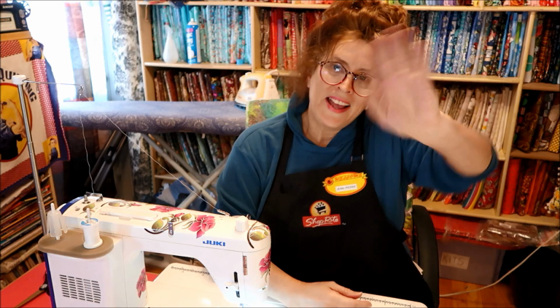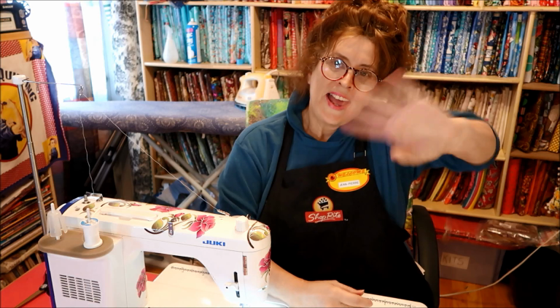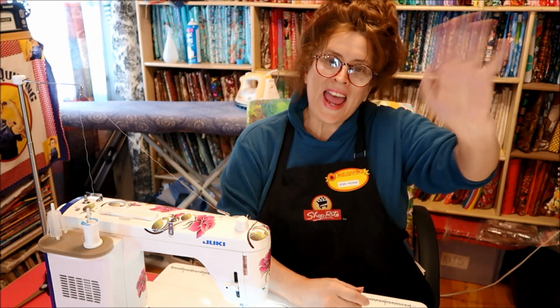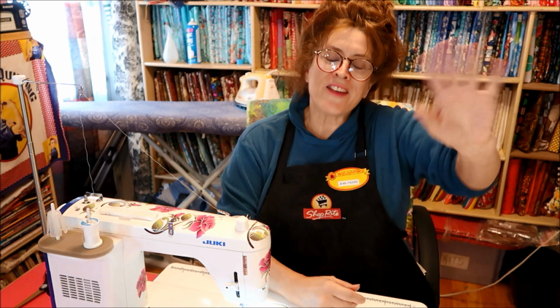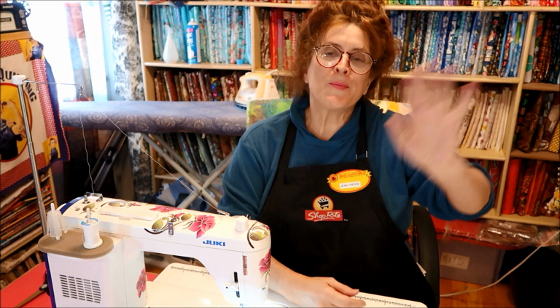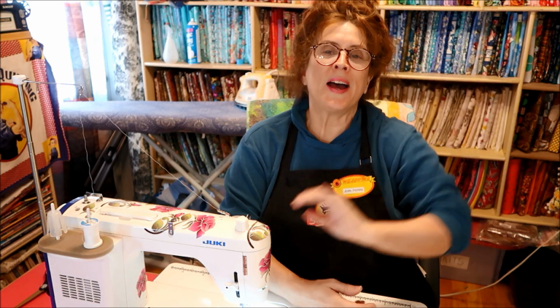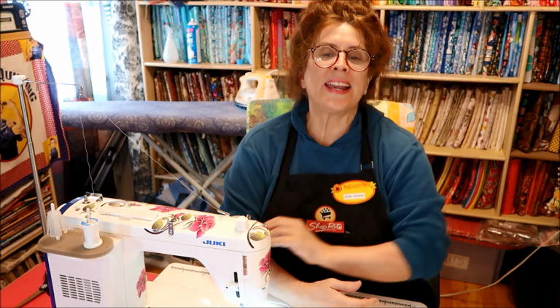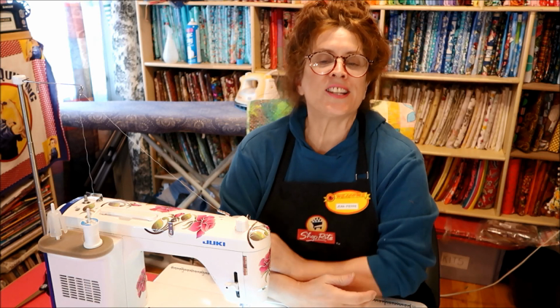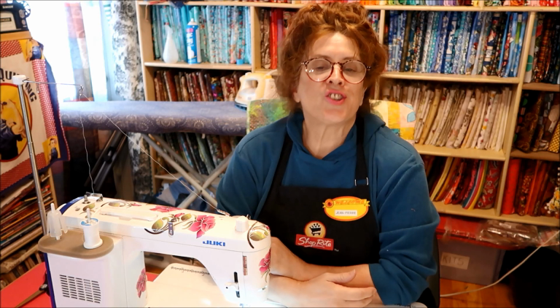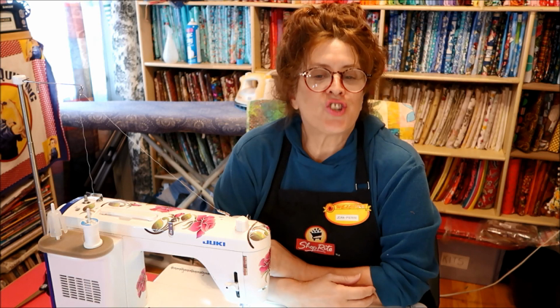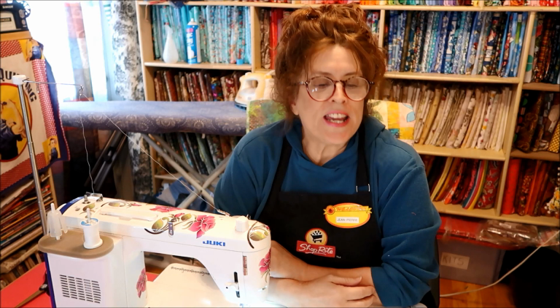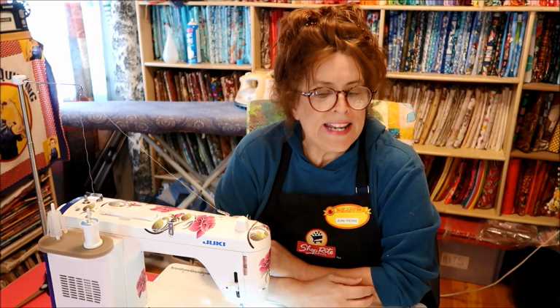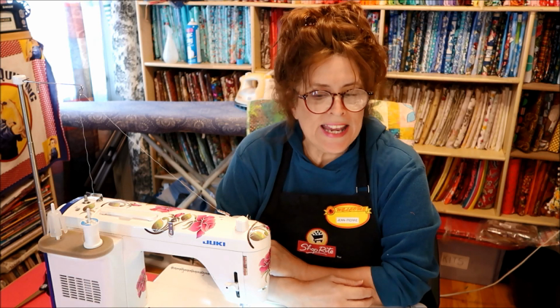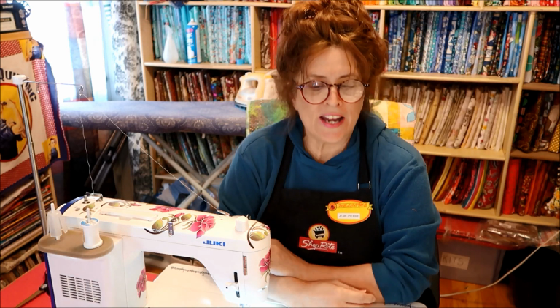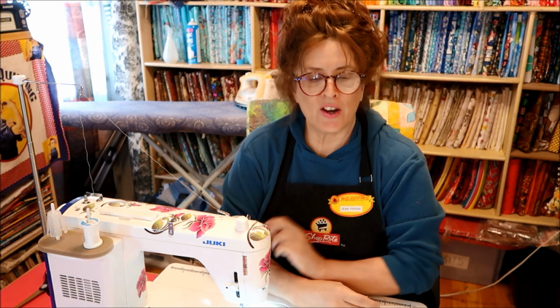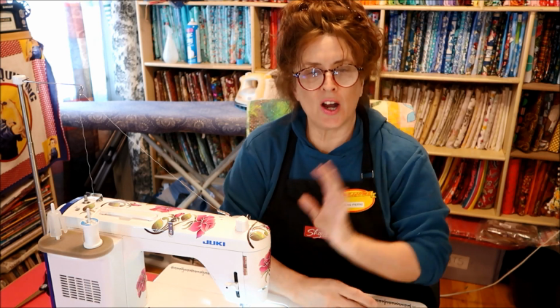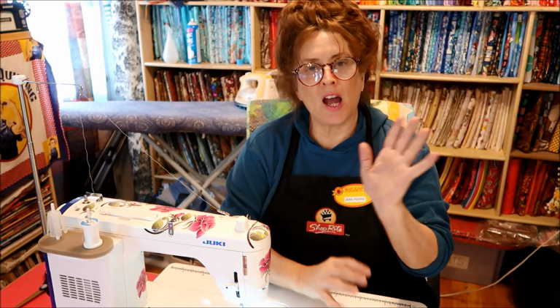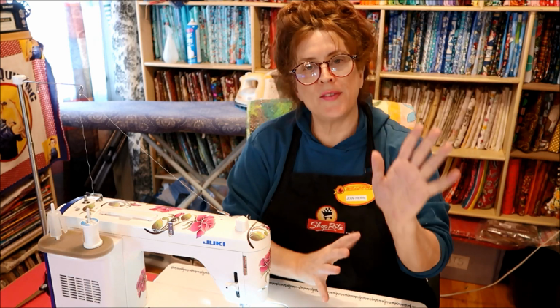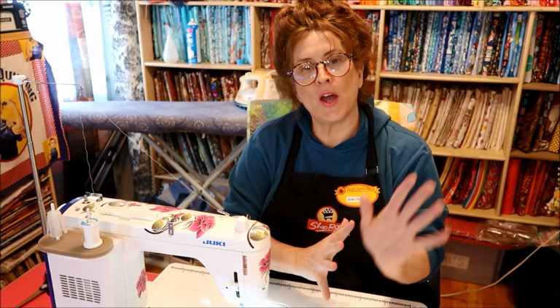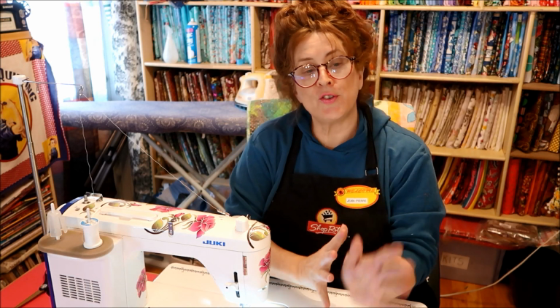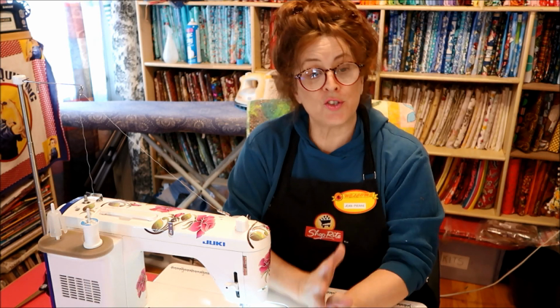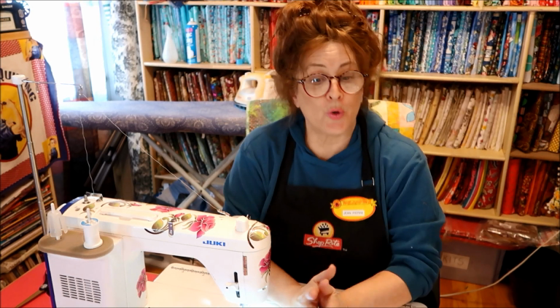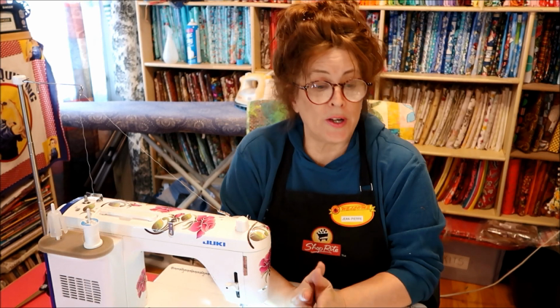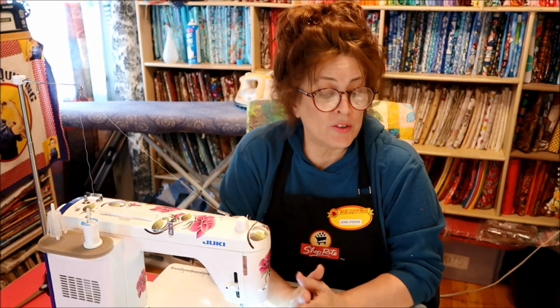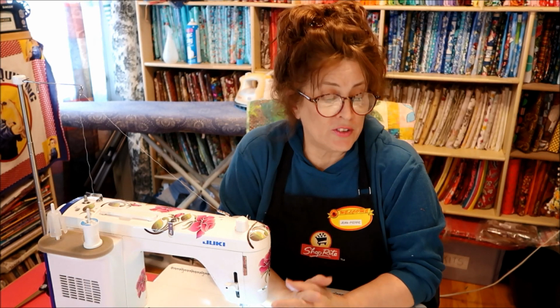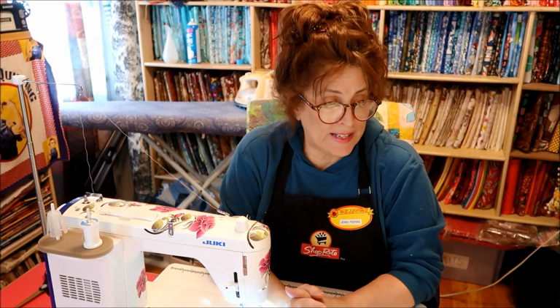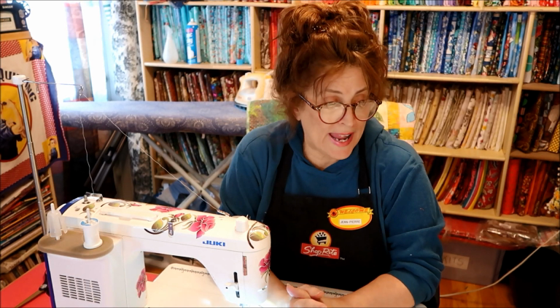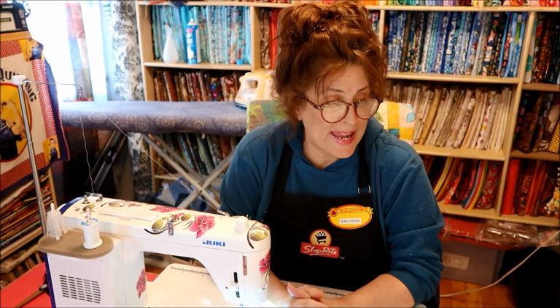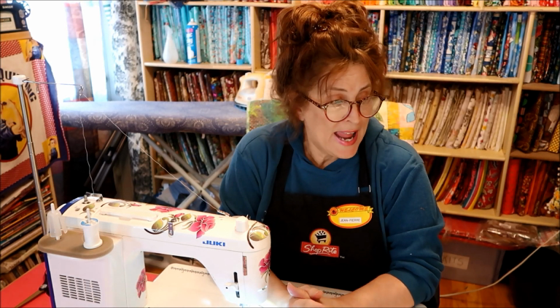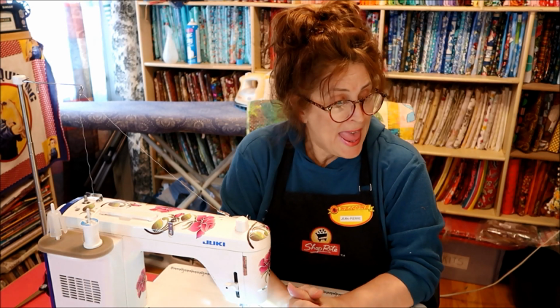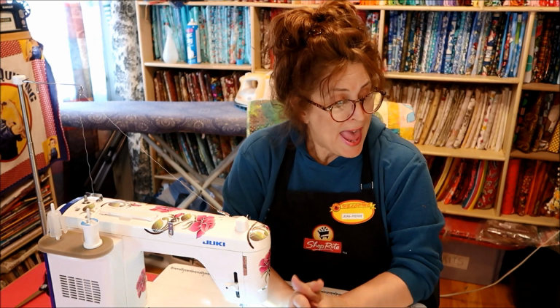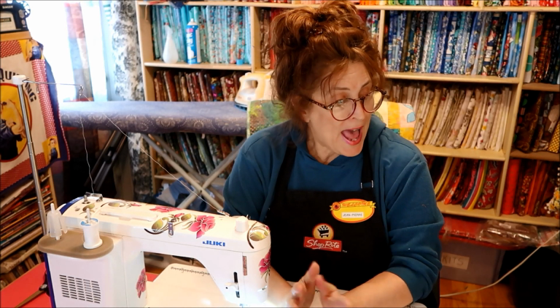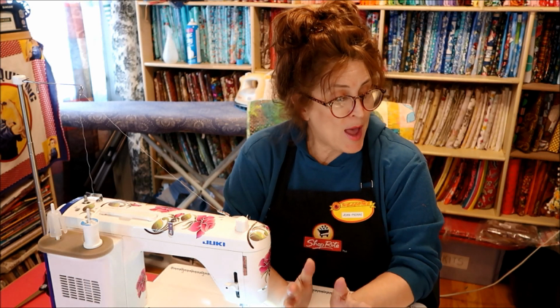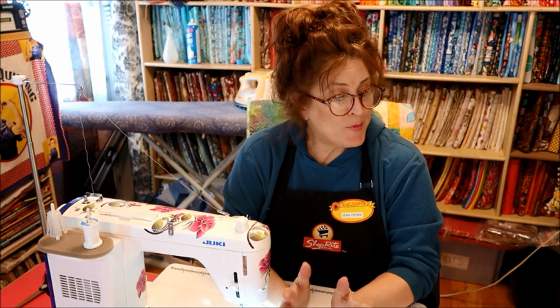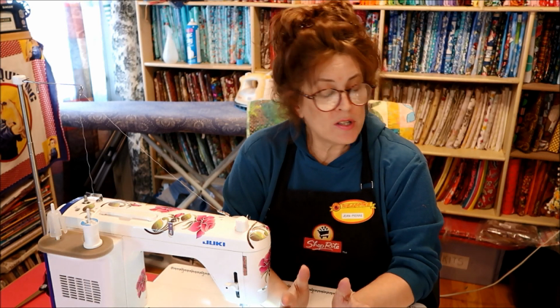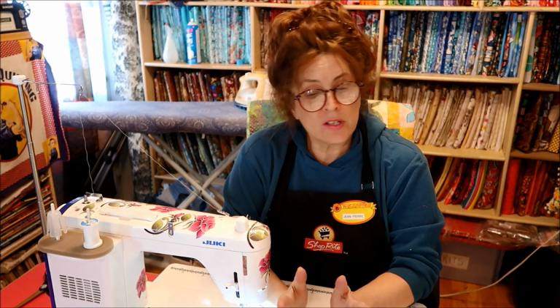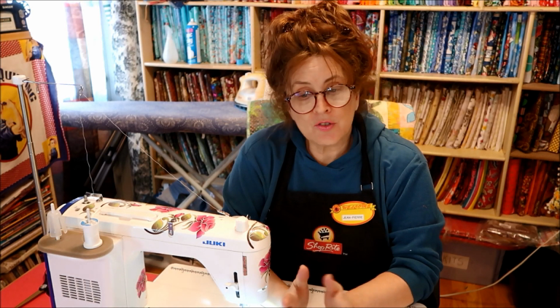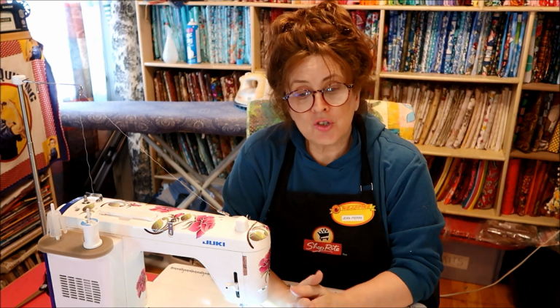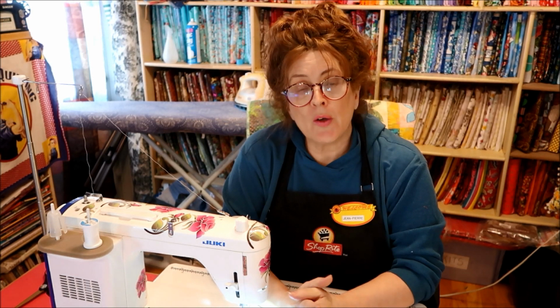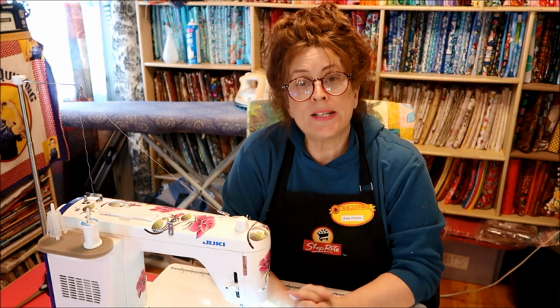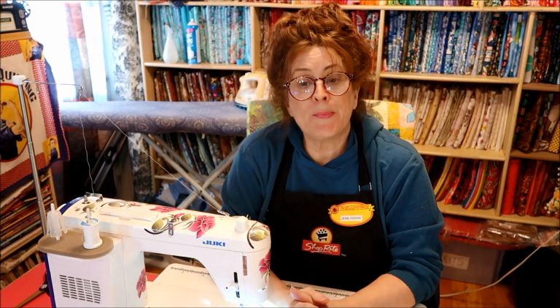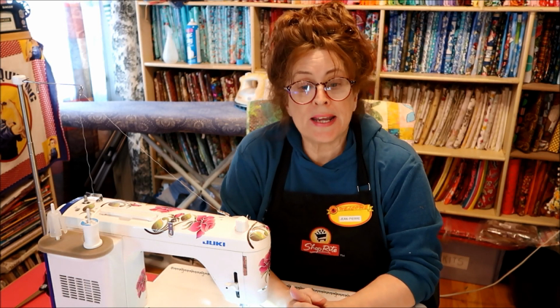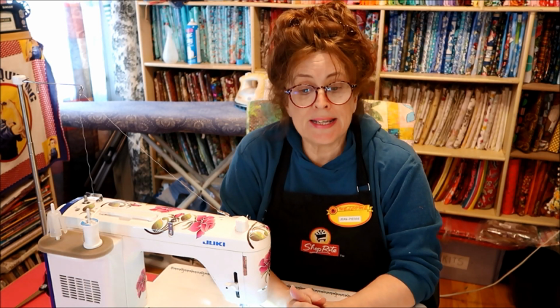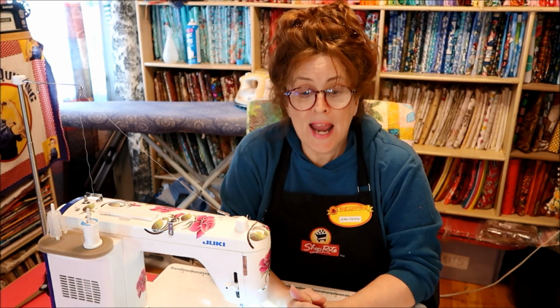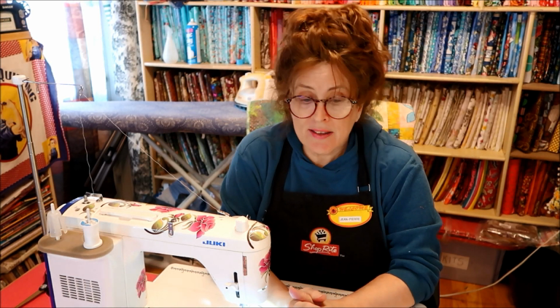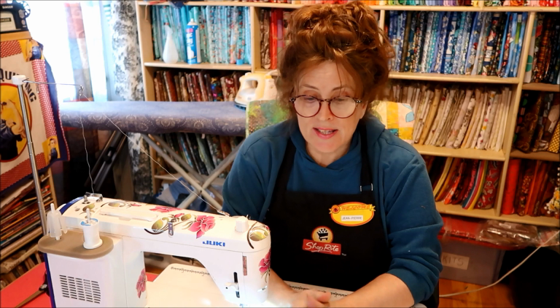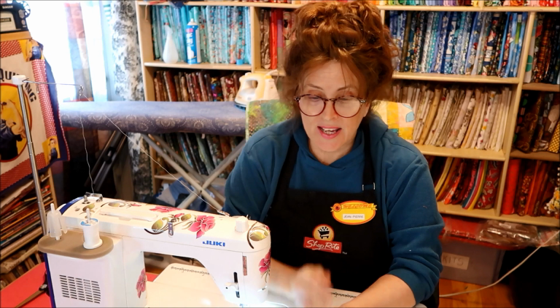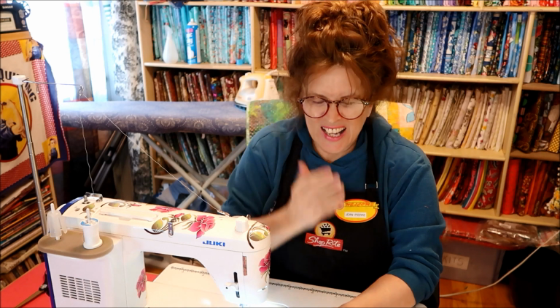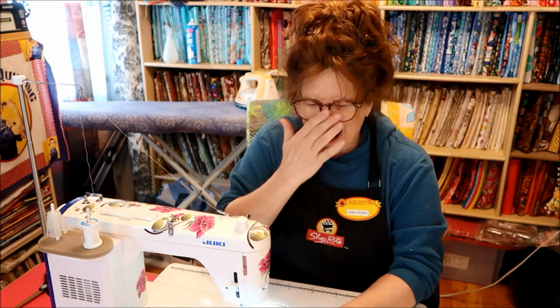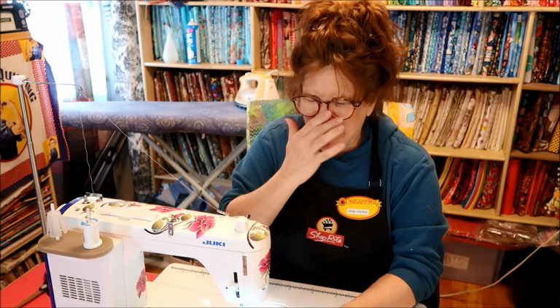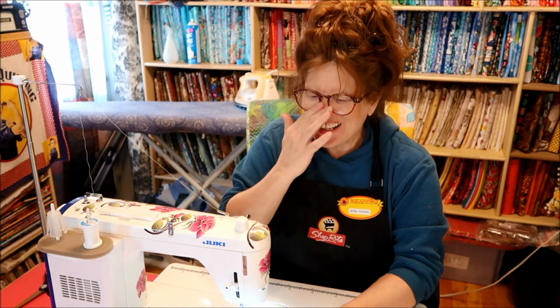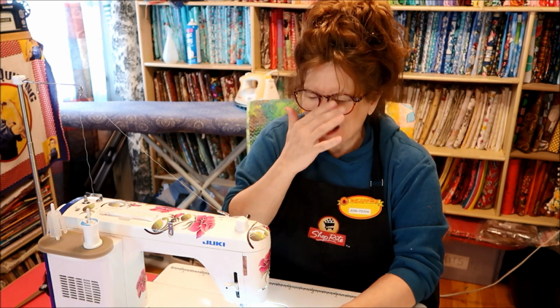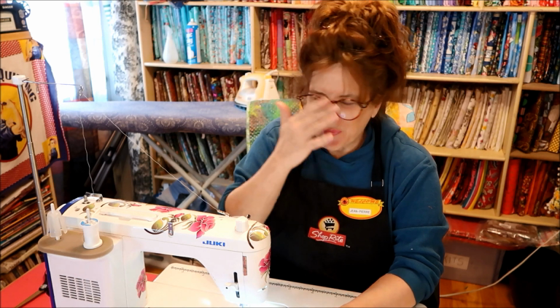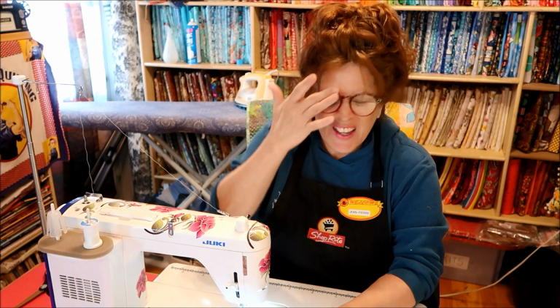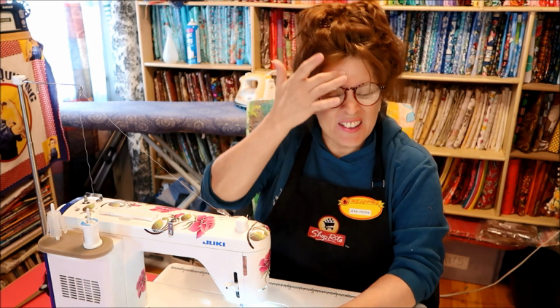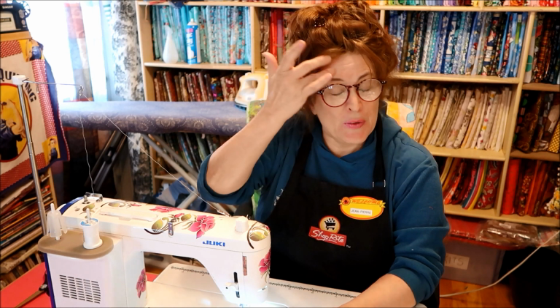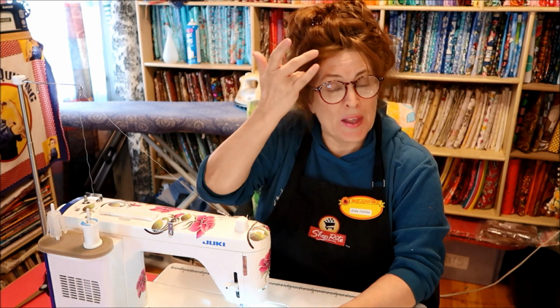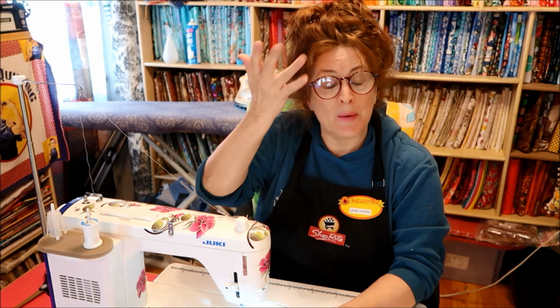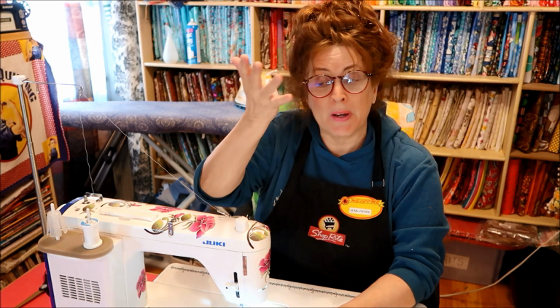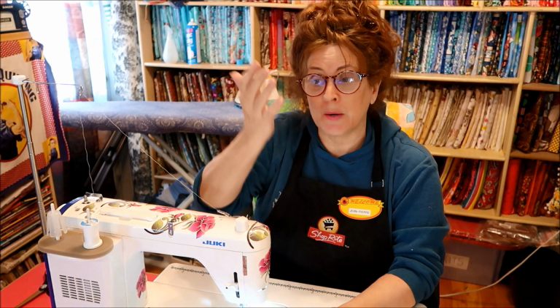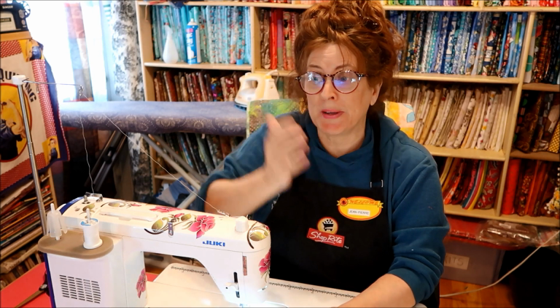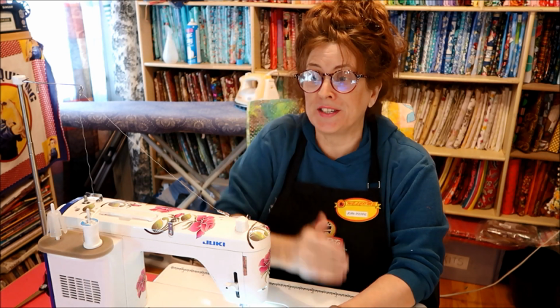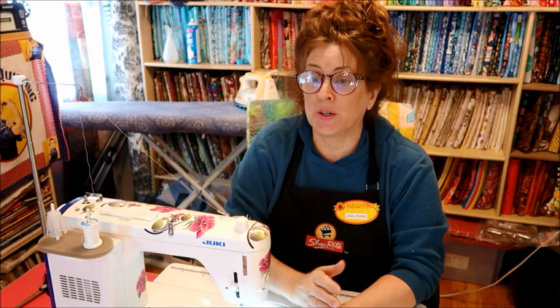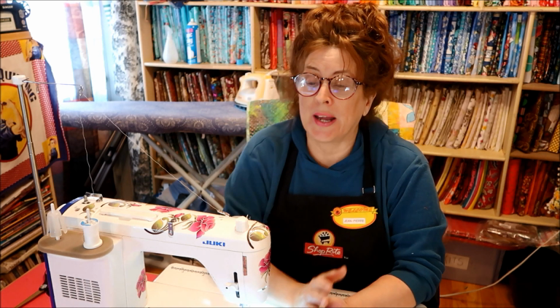Hi everybody, it's Jean here. No tutorial today. I'm just going to be announcing something new that I'm going to be doing.